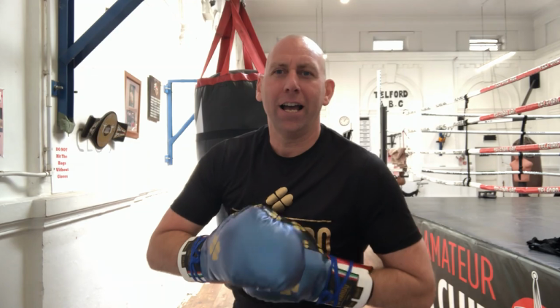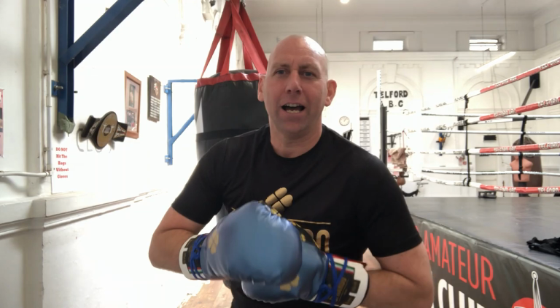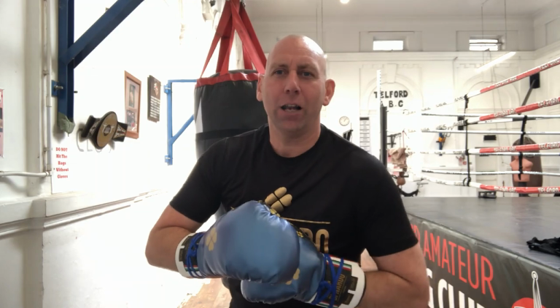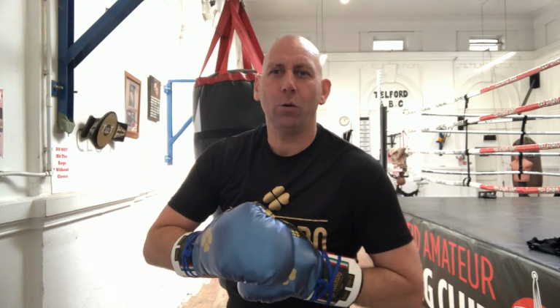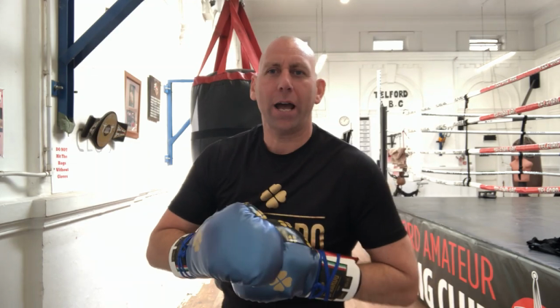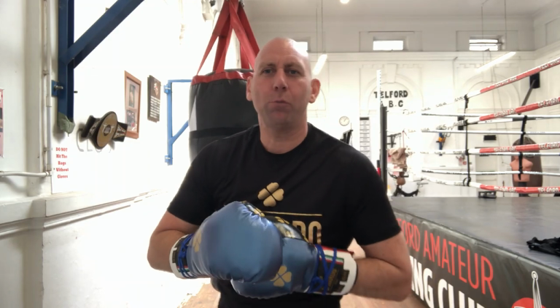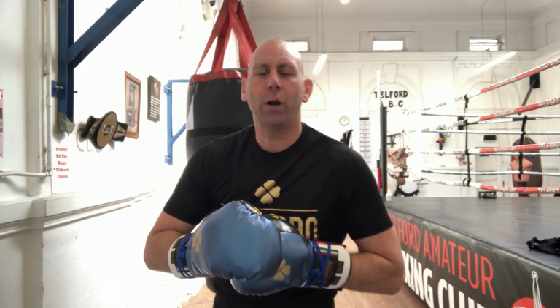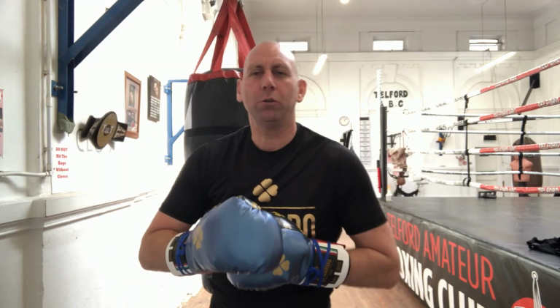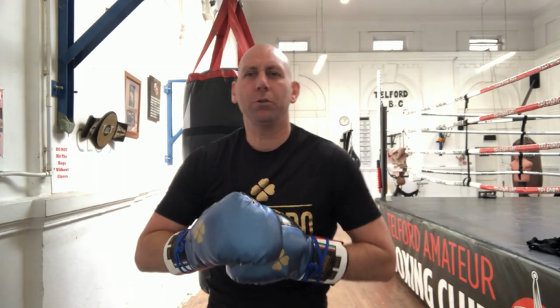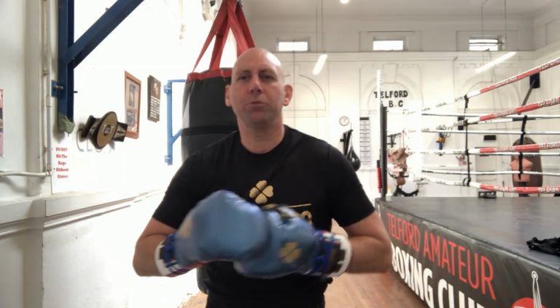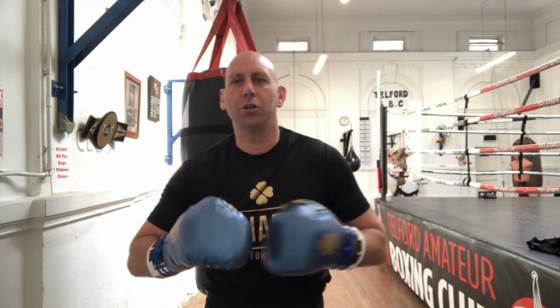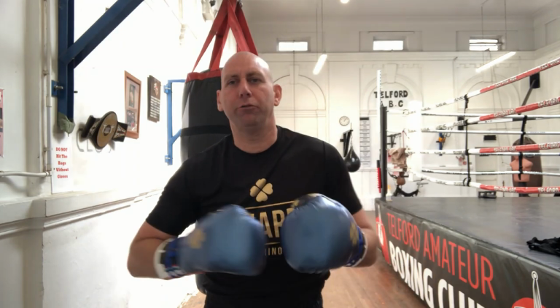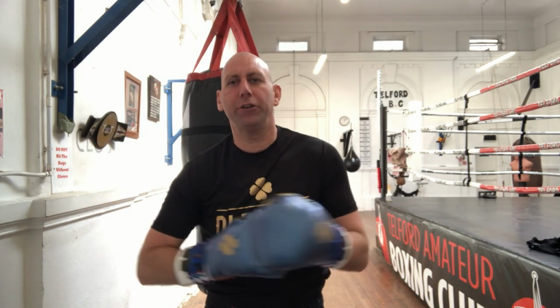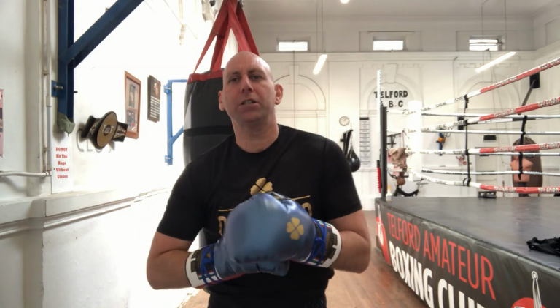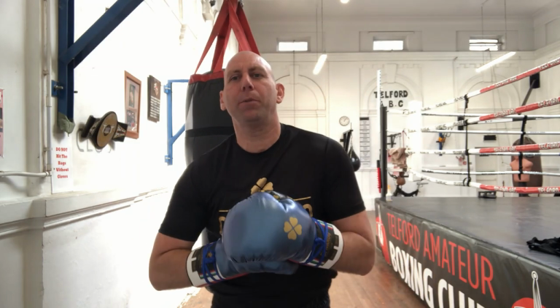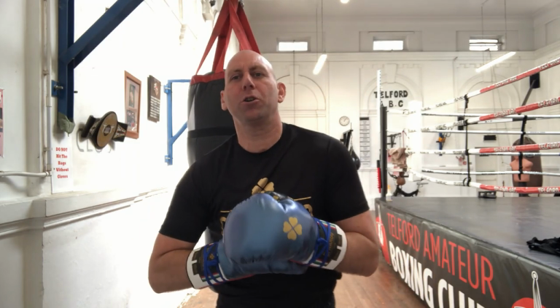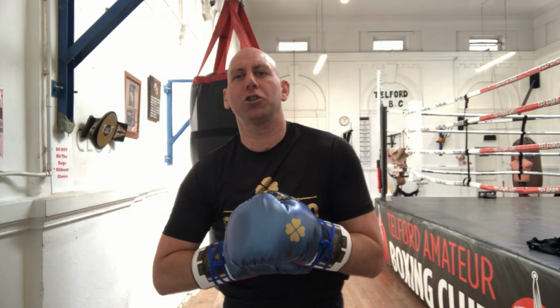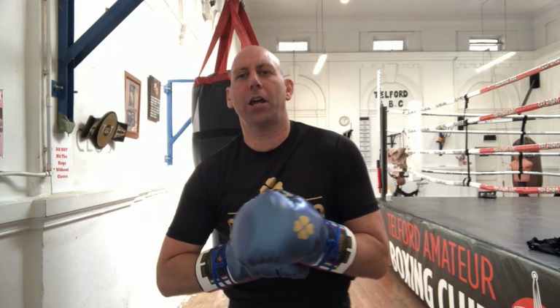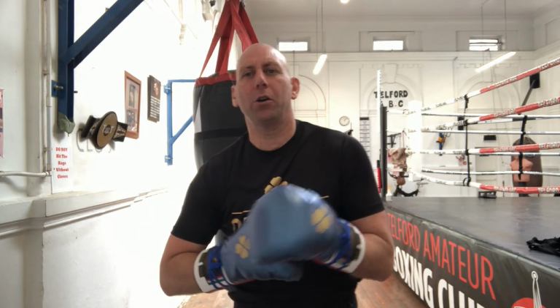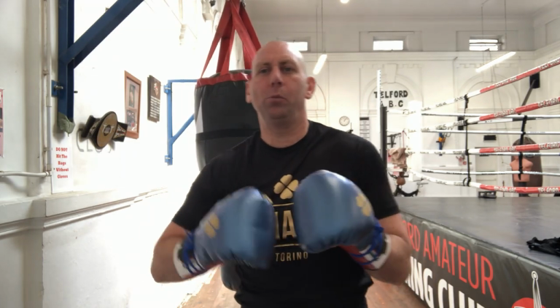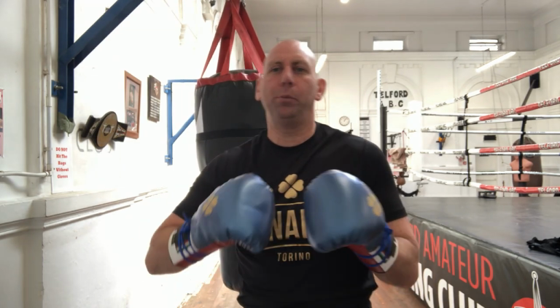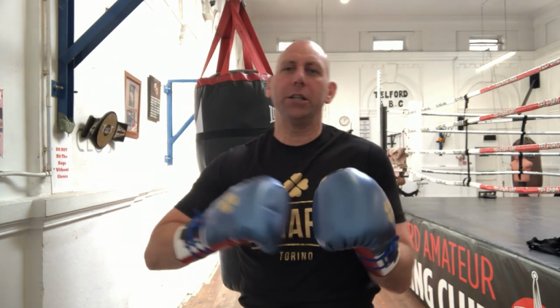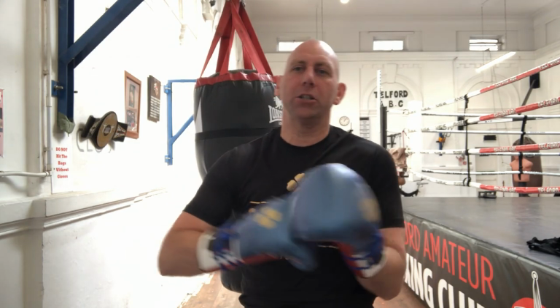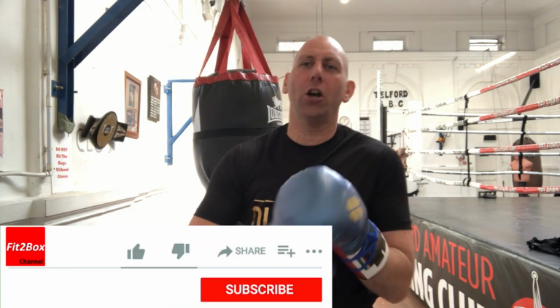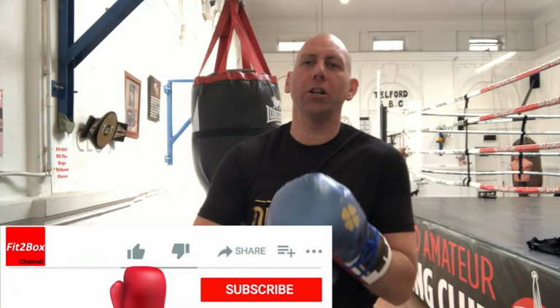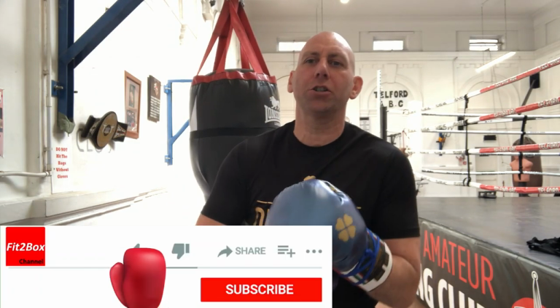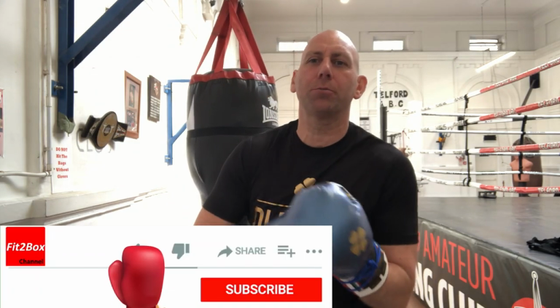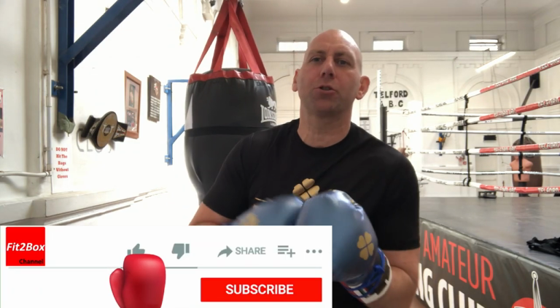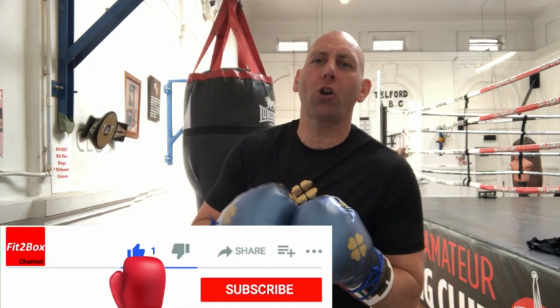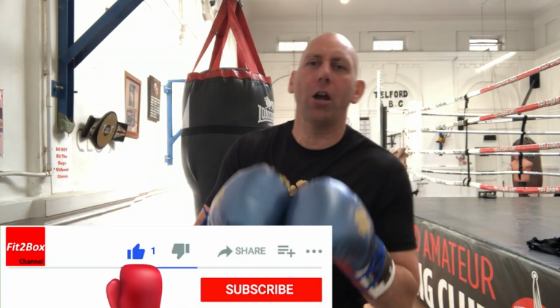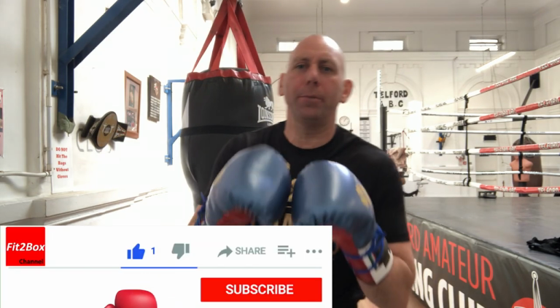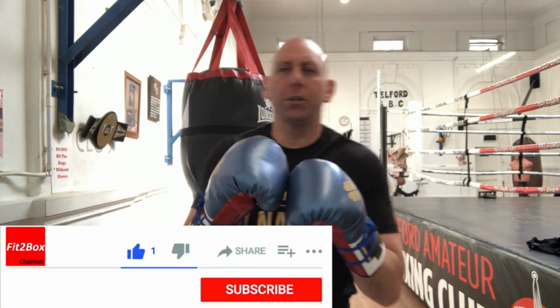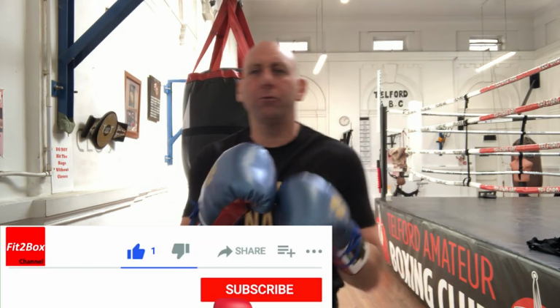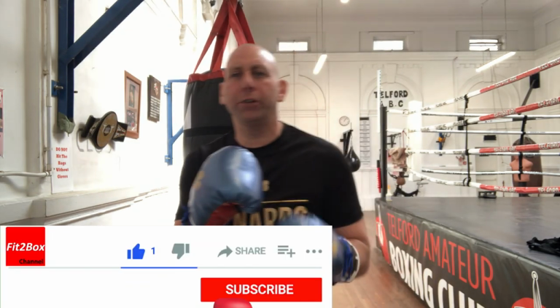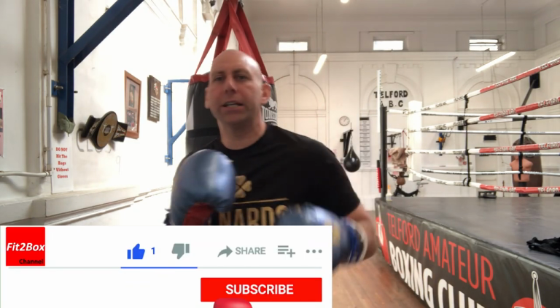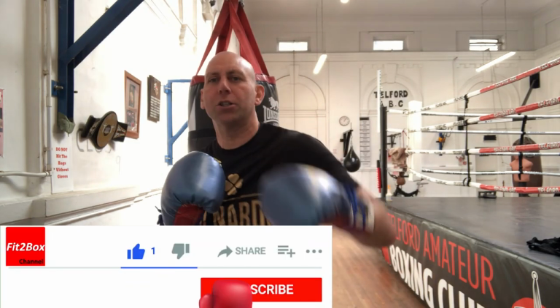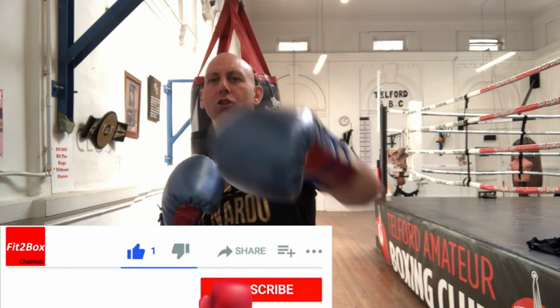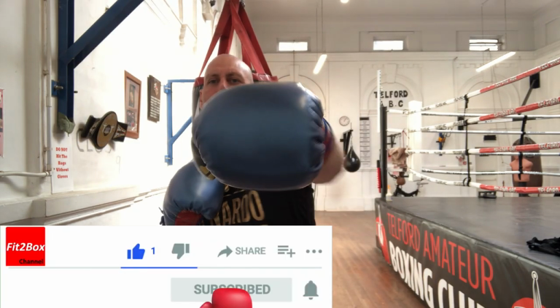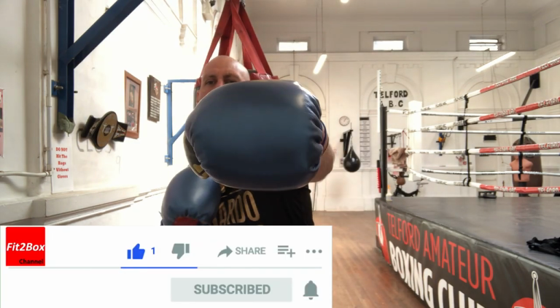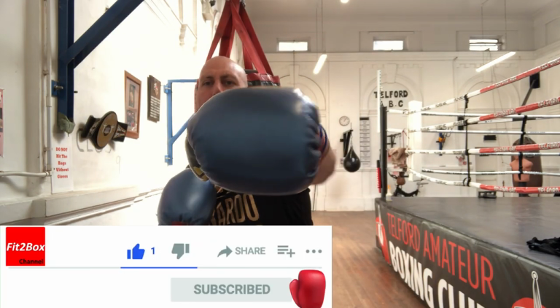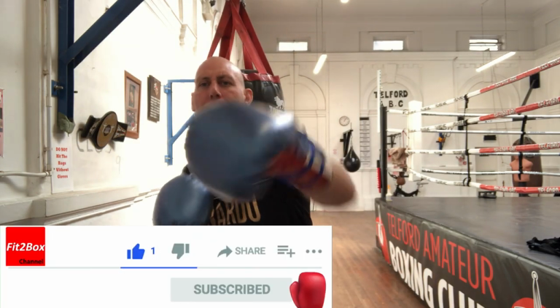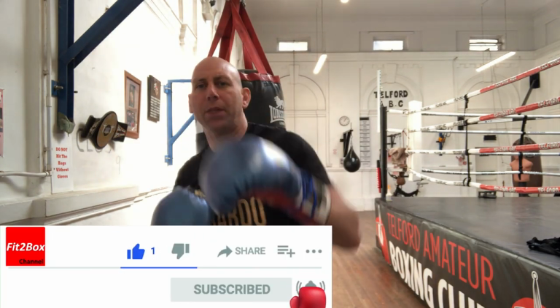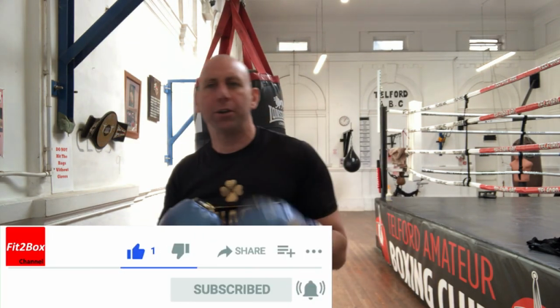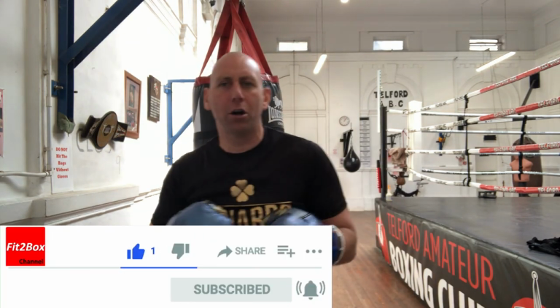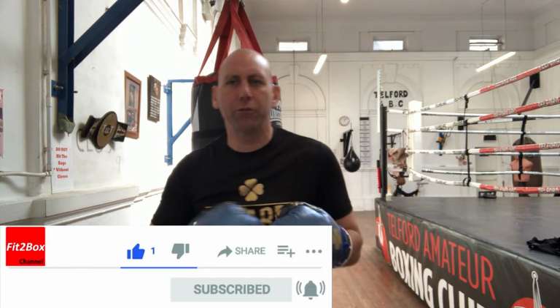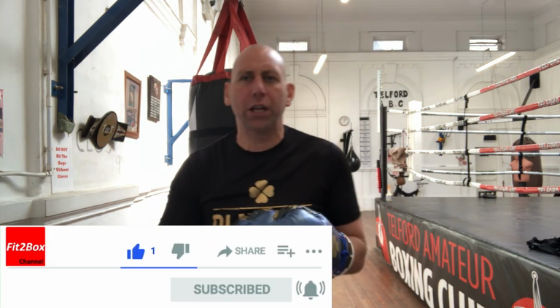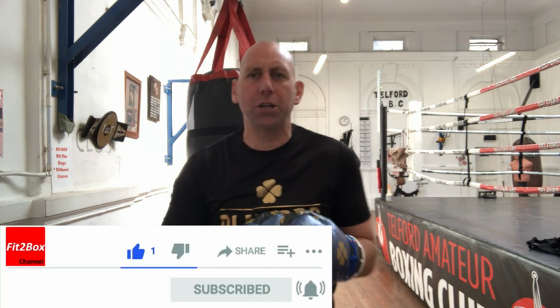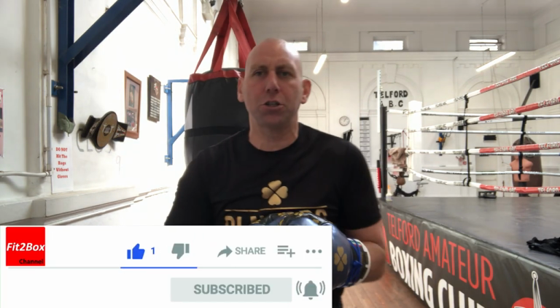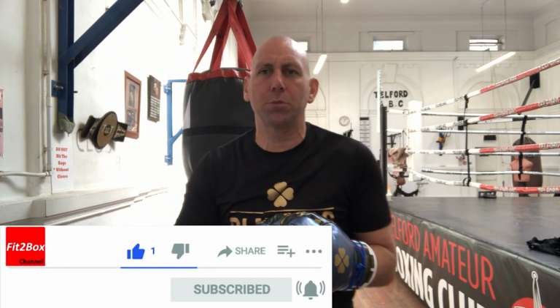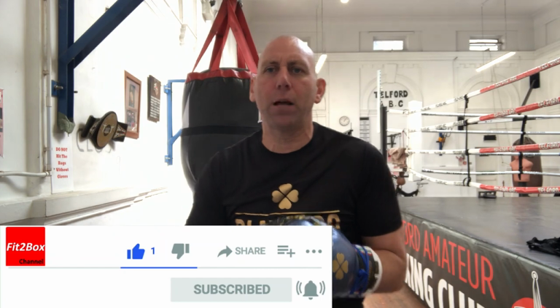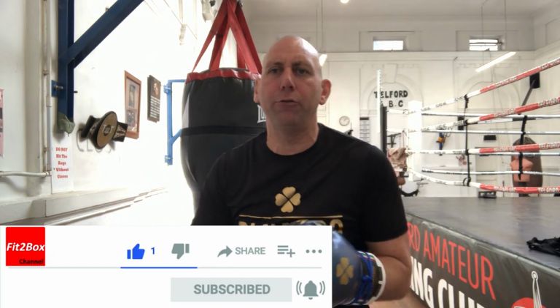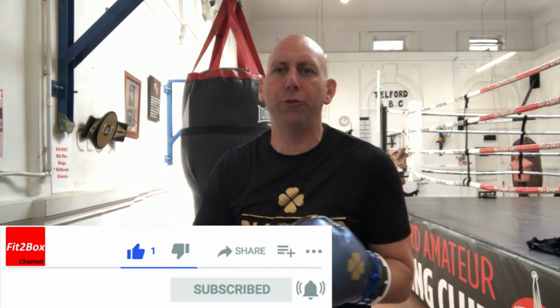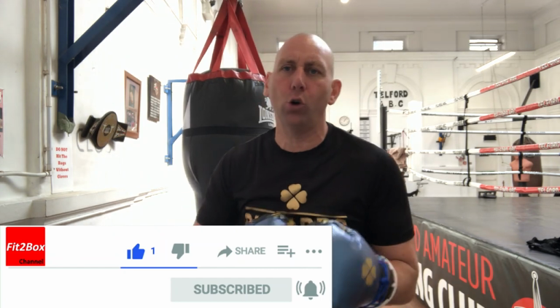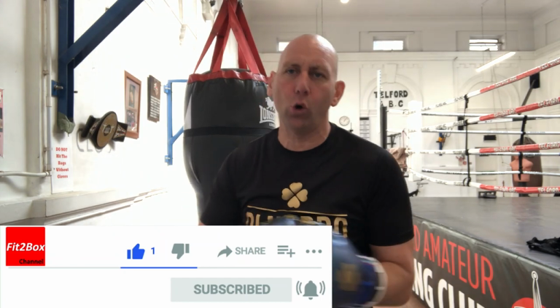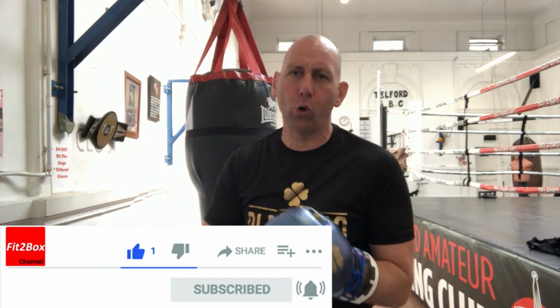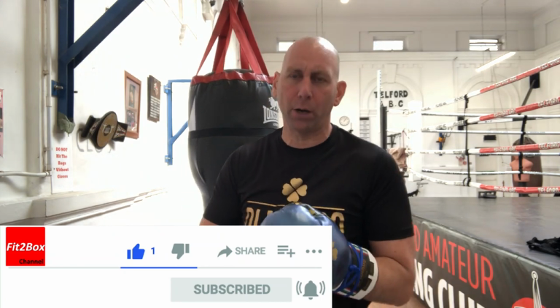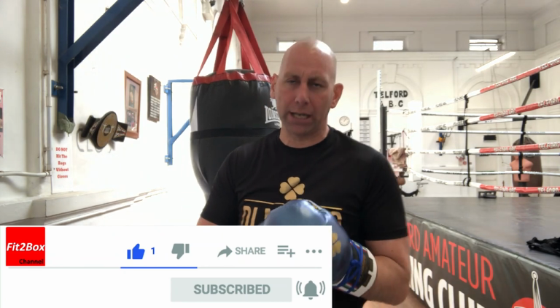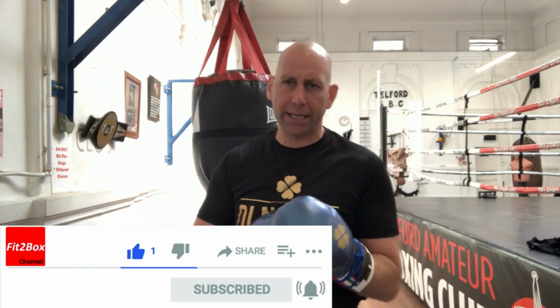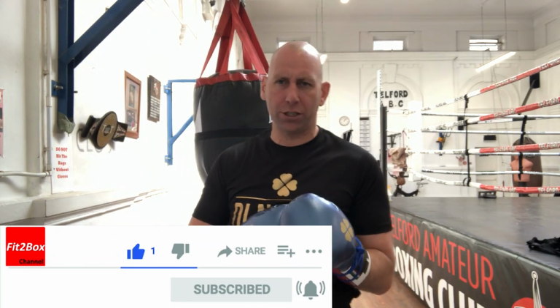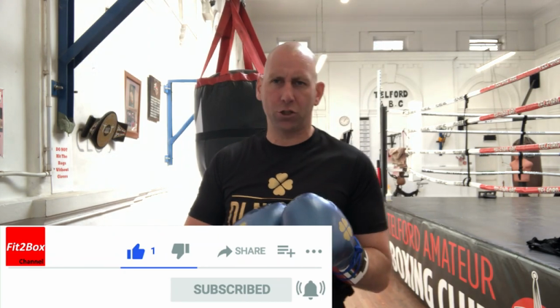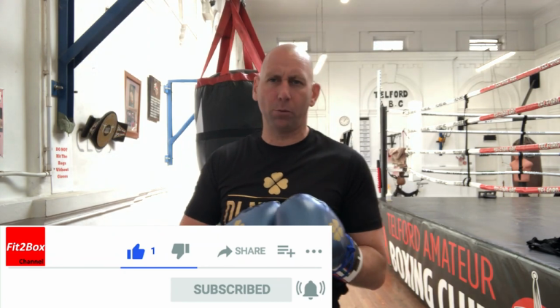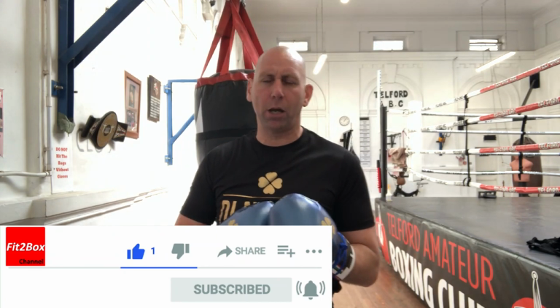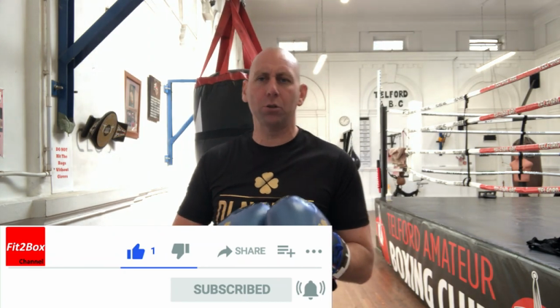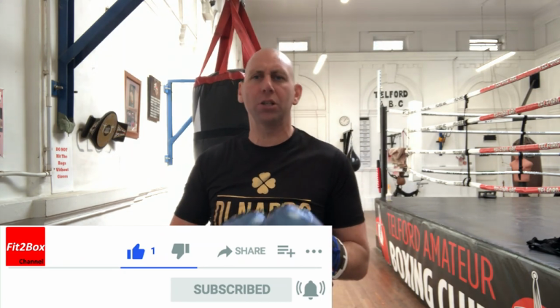Hello and welcome to Fit2Box channel. Please like and subscribe and don't forget to hit the notifications bell for all my latest uploads.